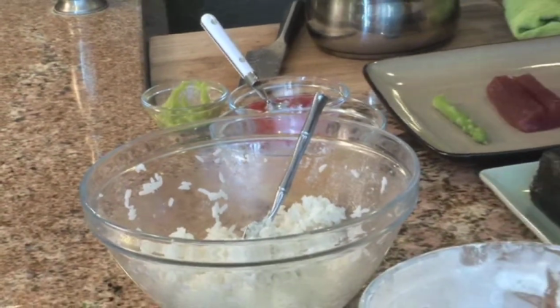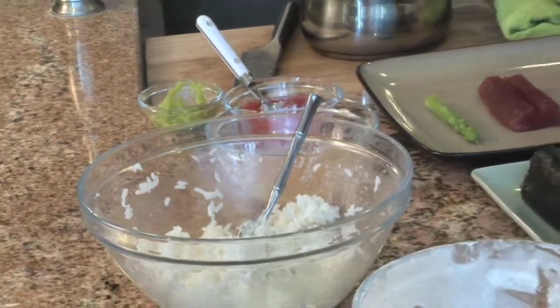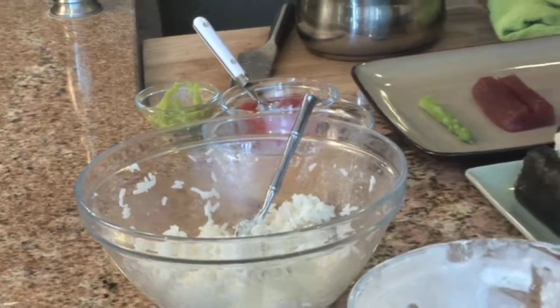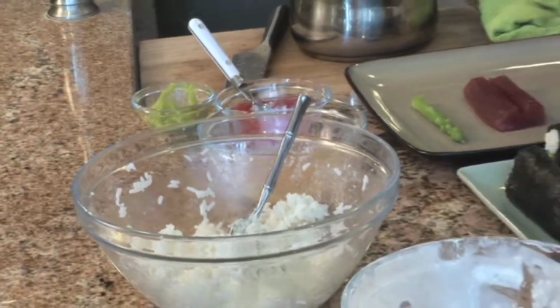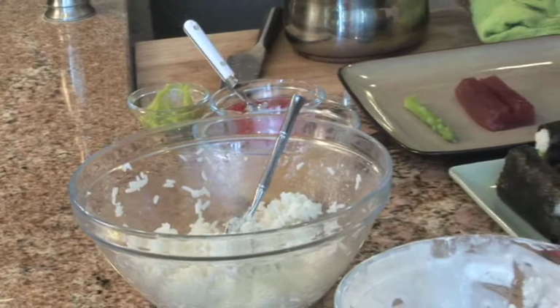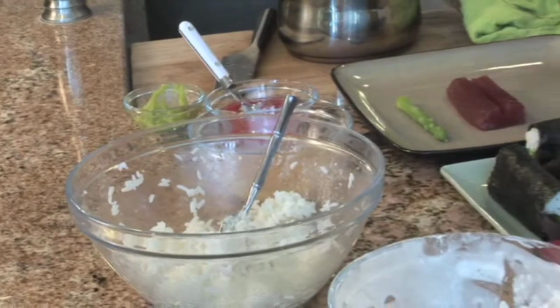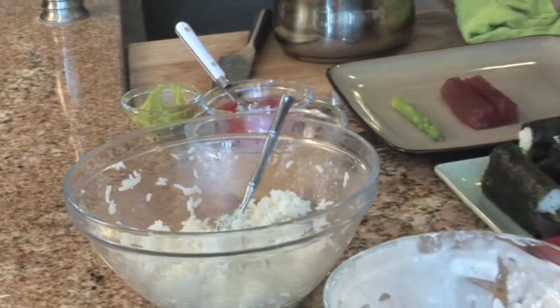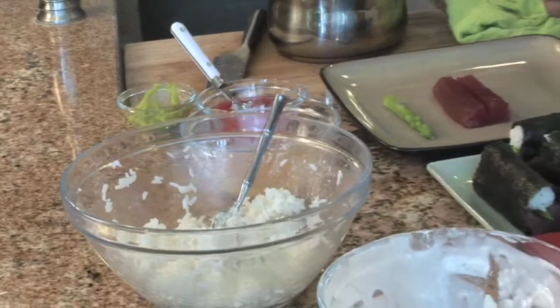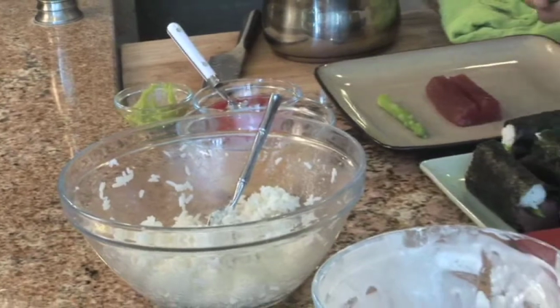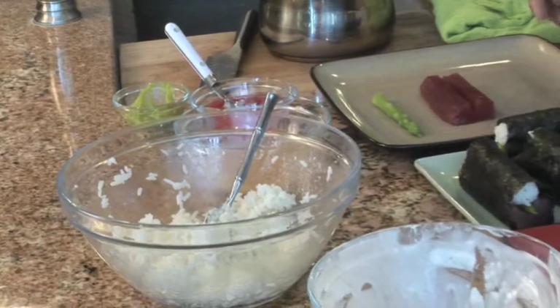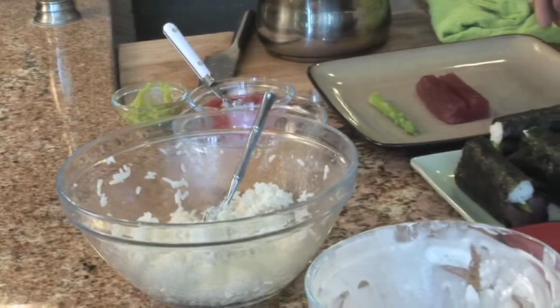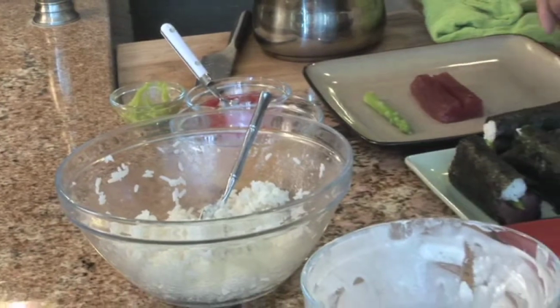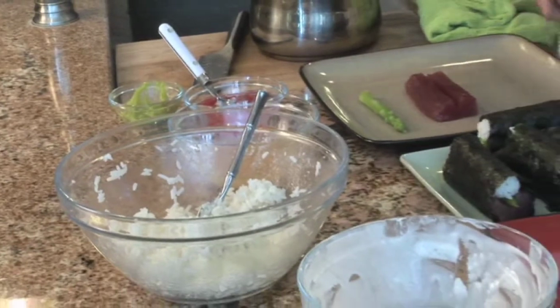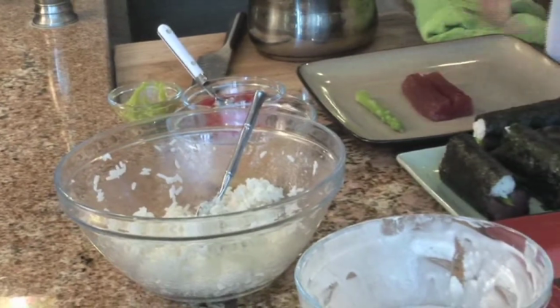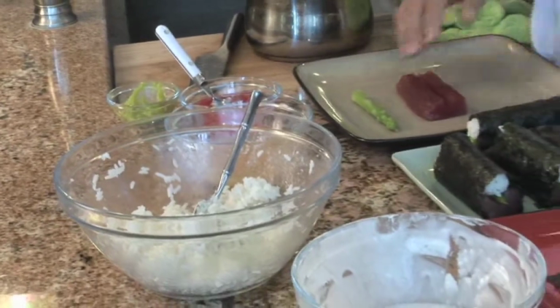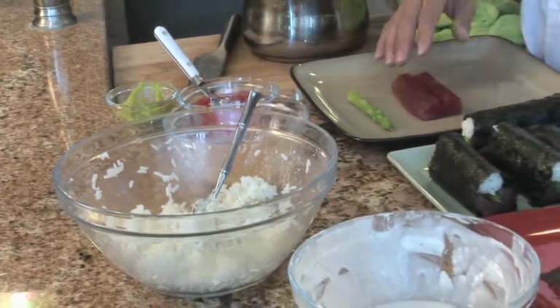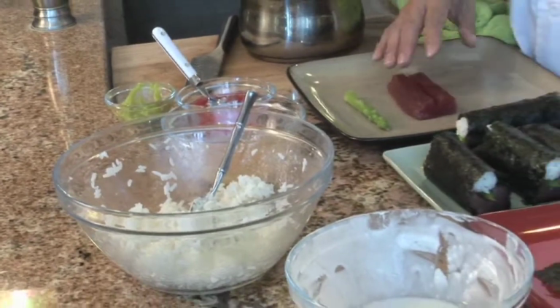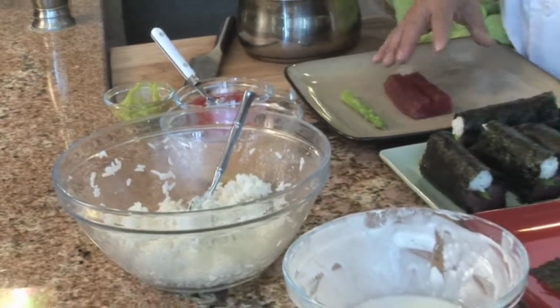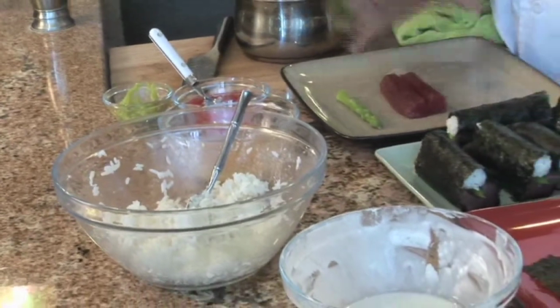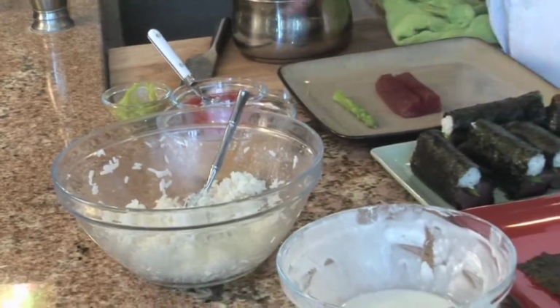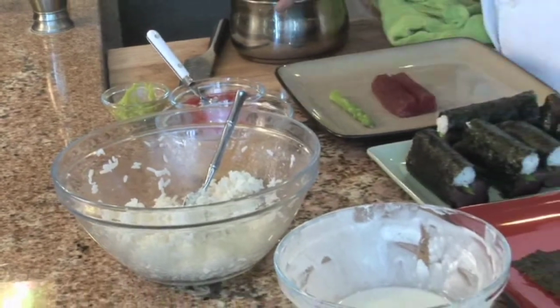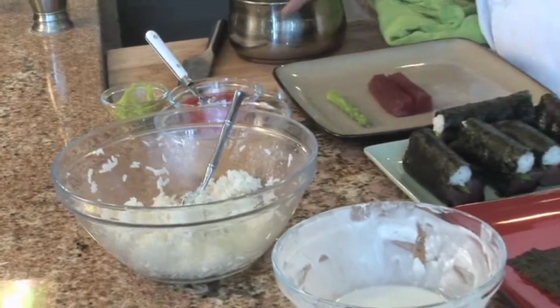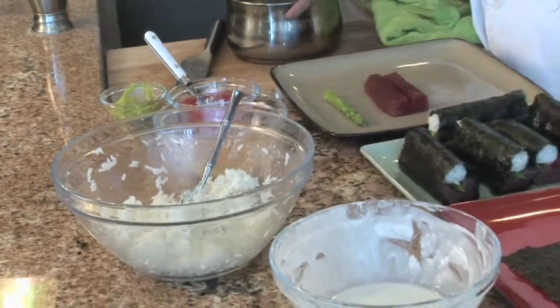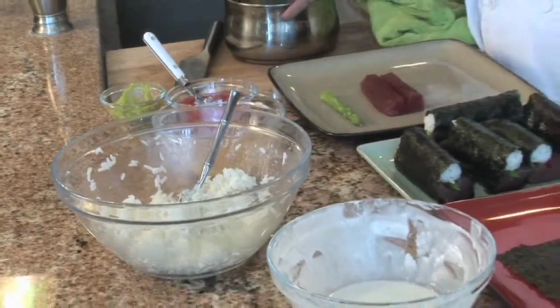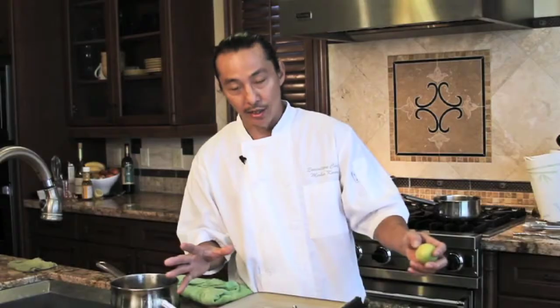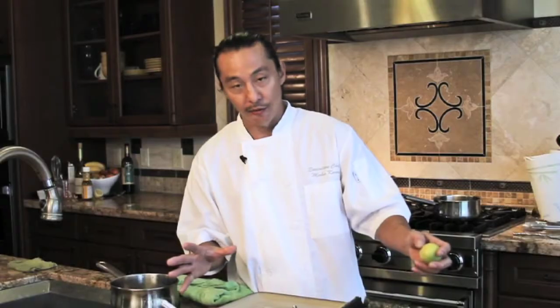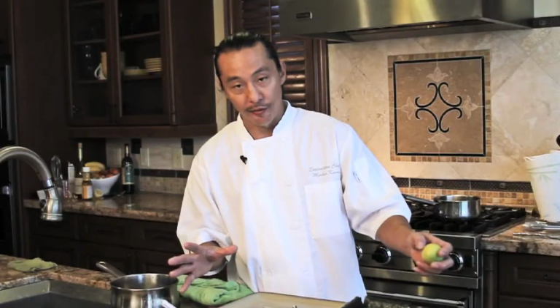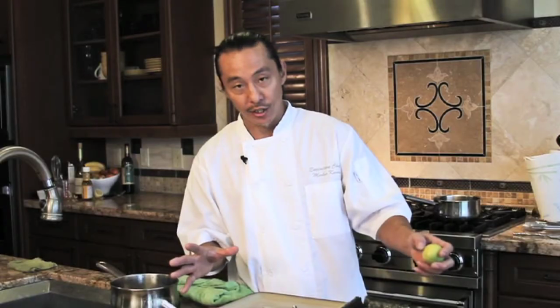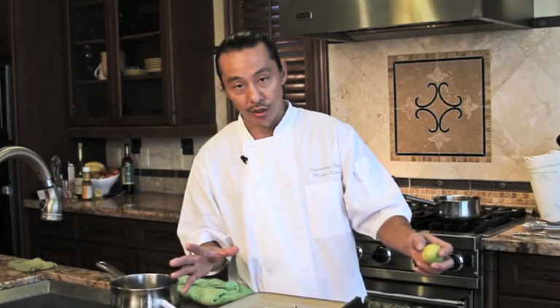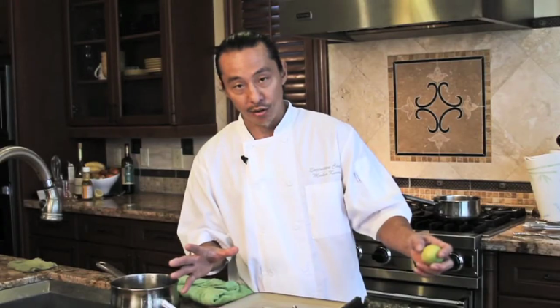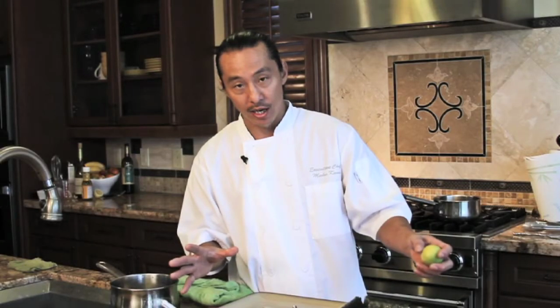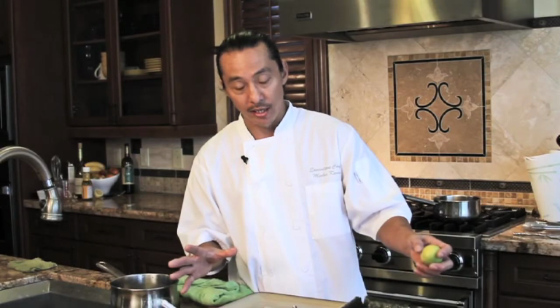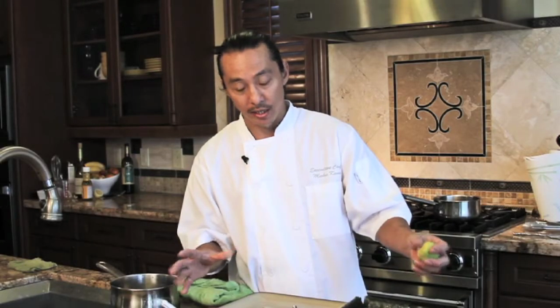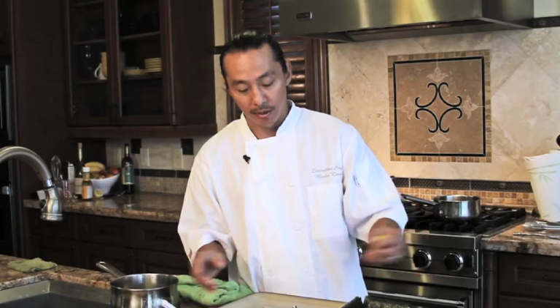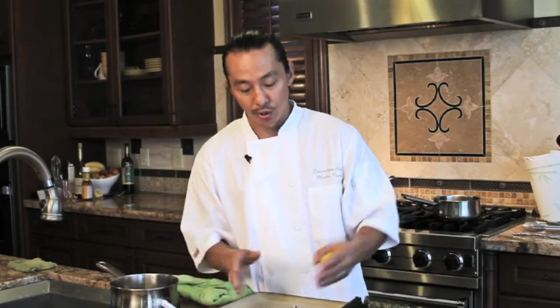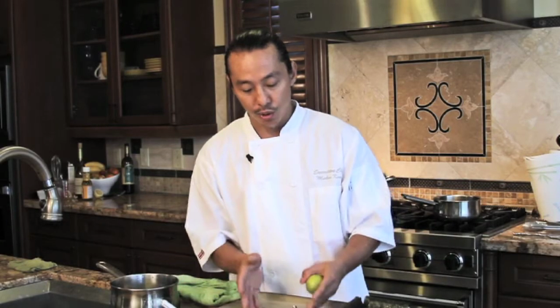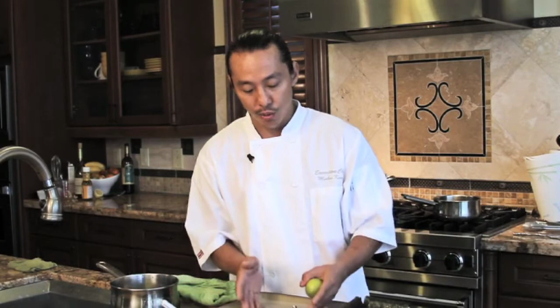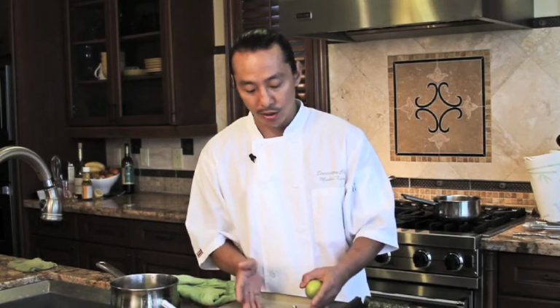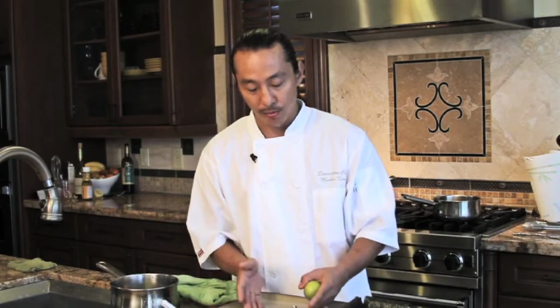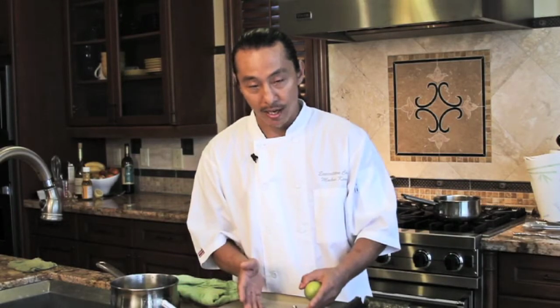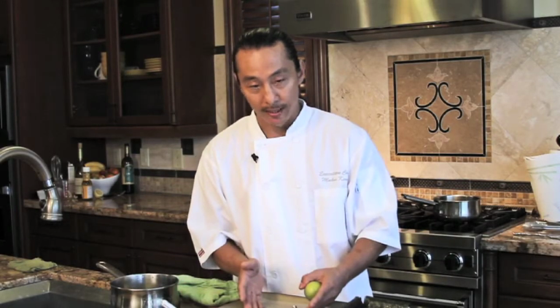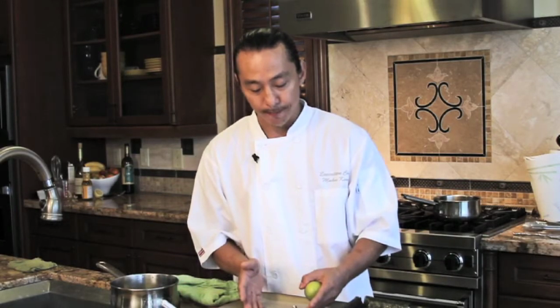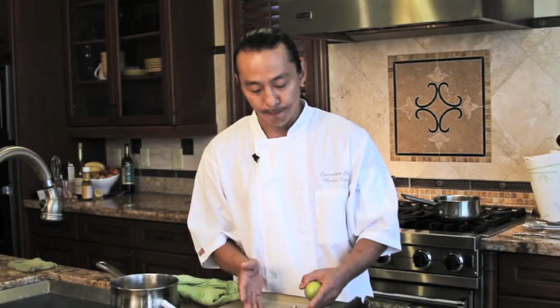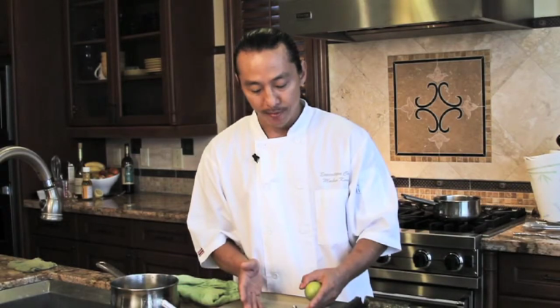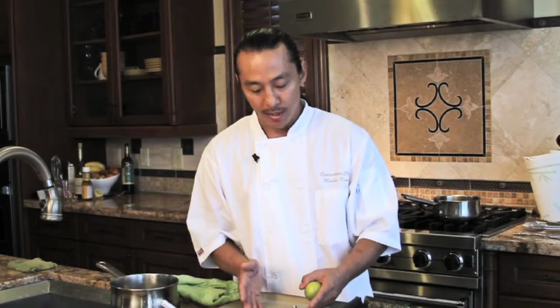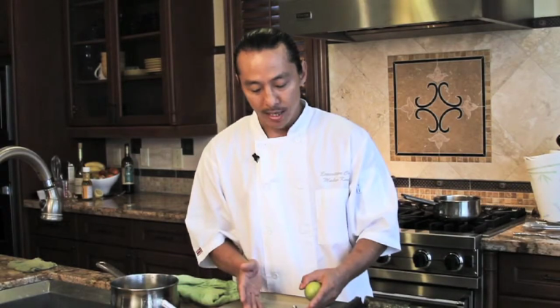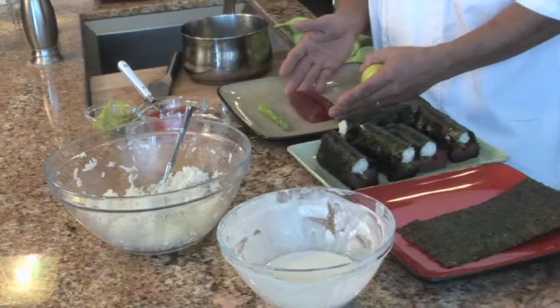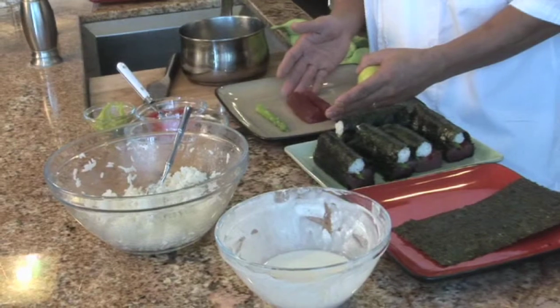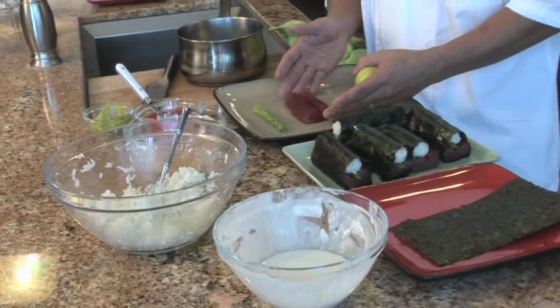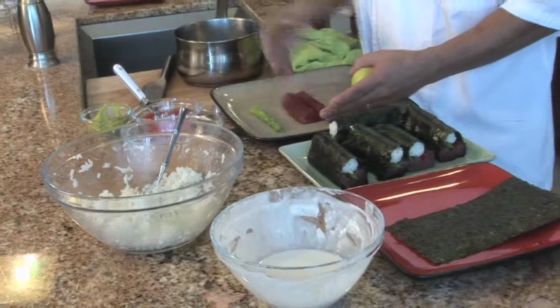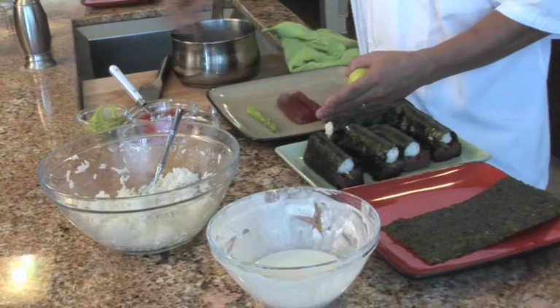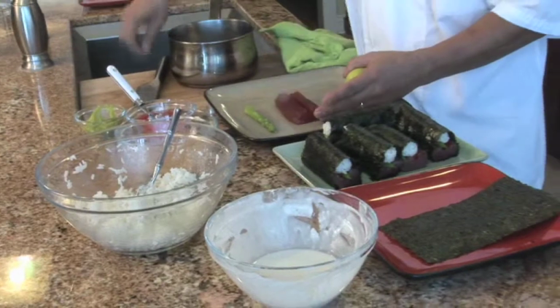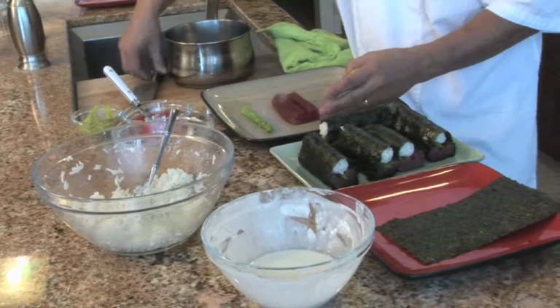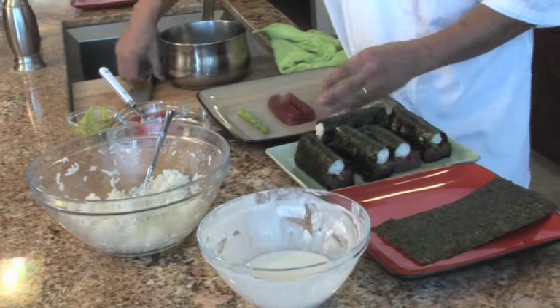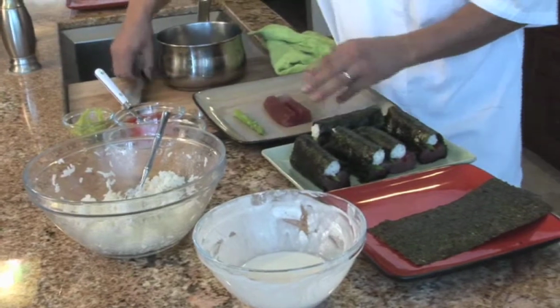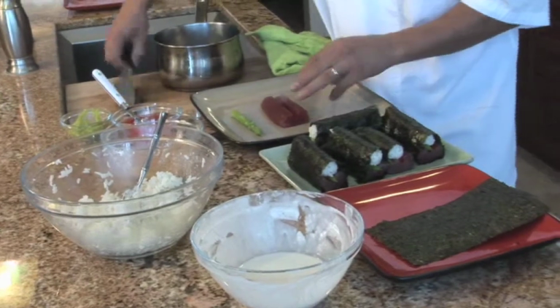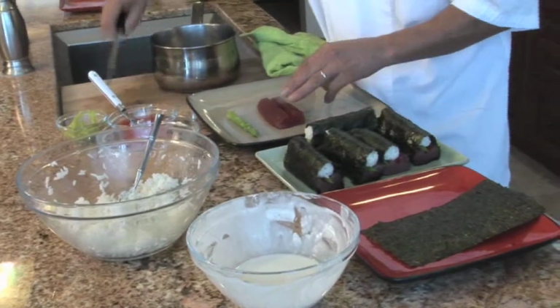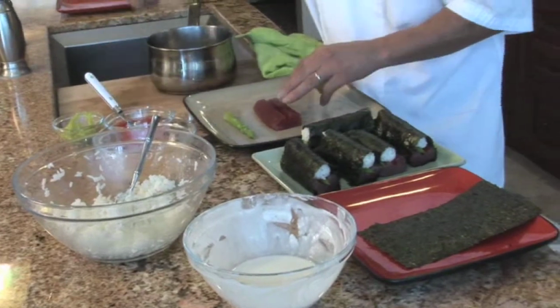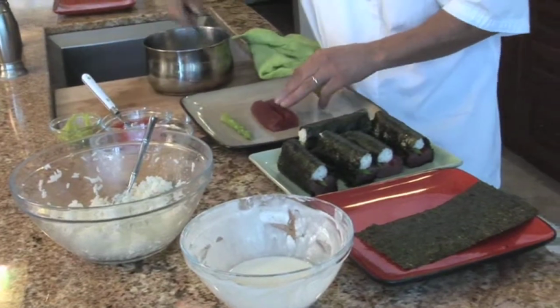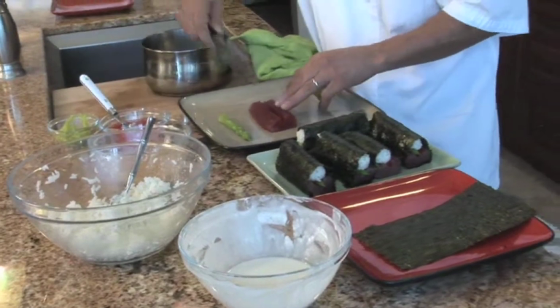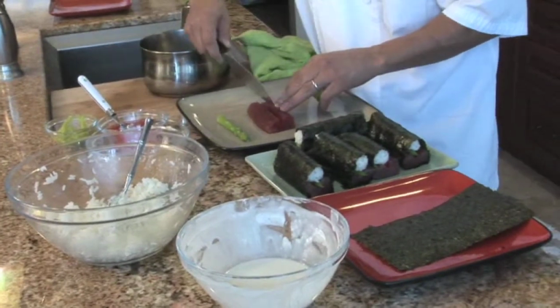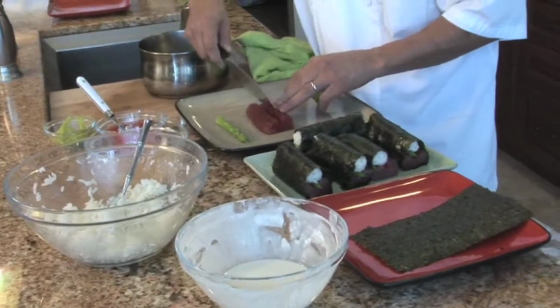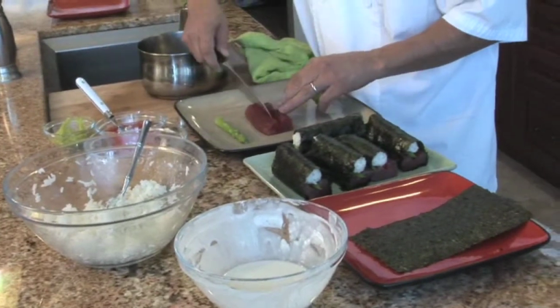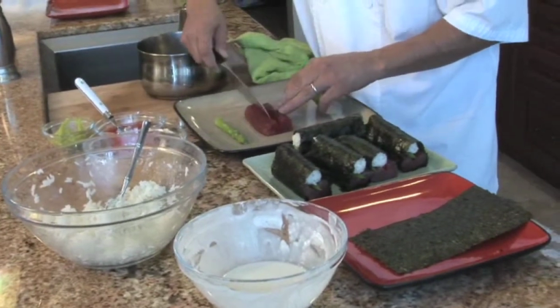First off, what you want to do is cut your fish — your ahi — into about a two-ounce block, and put a slit right down the middle, which I have right here.